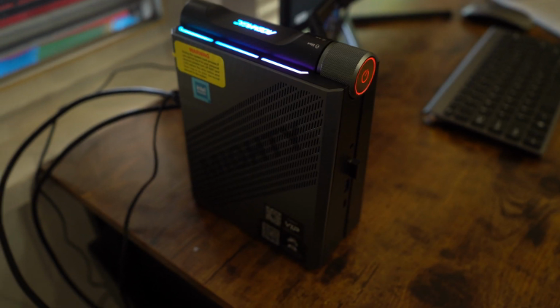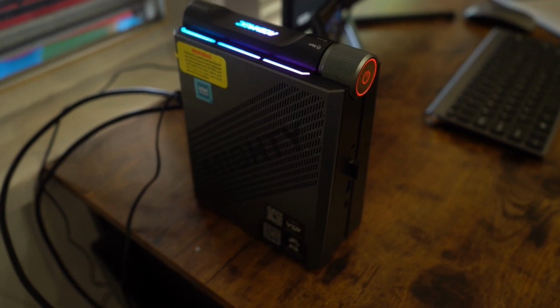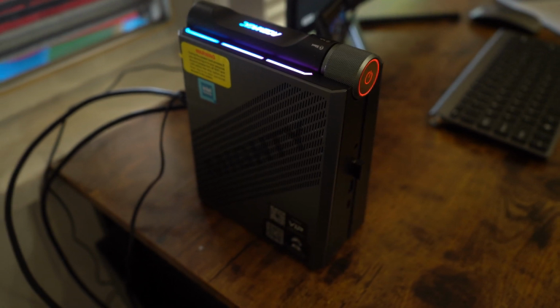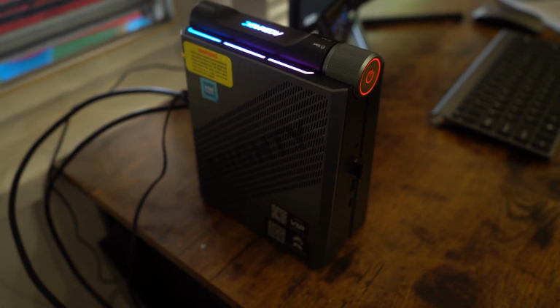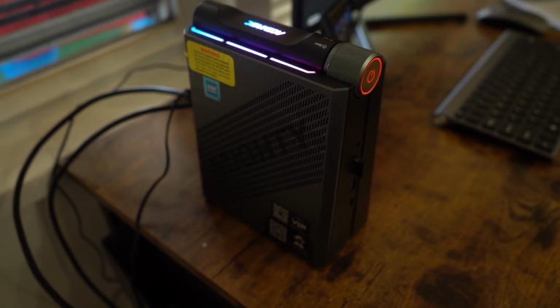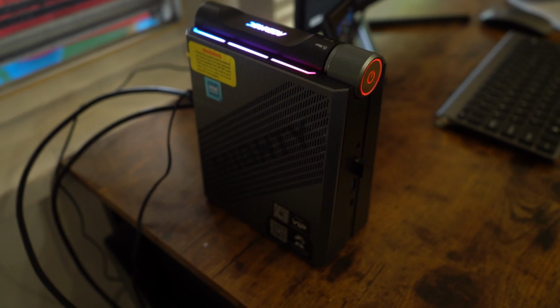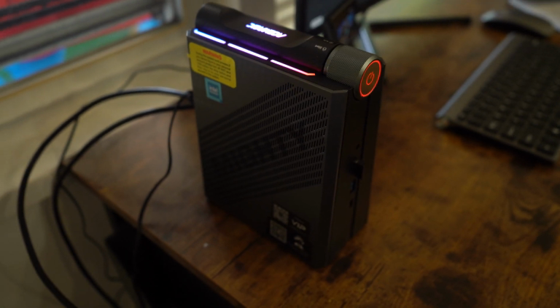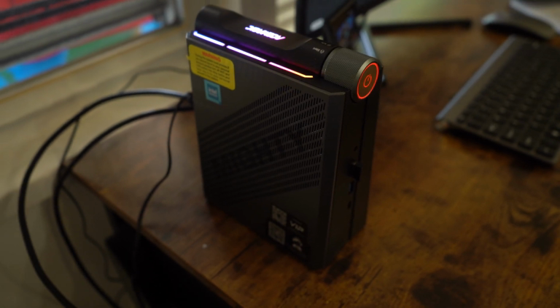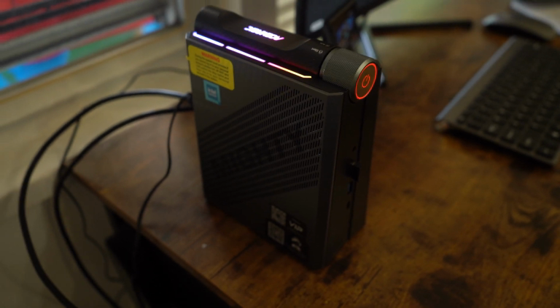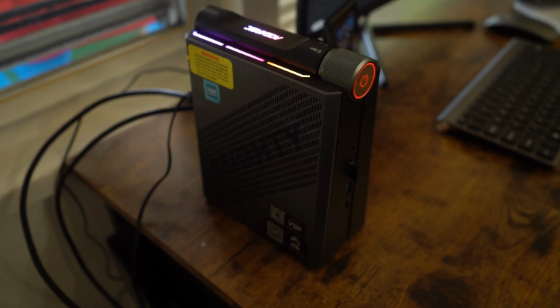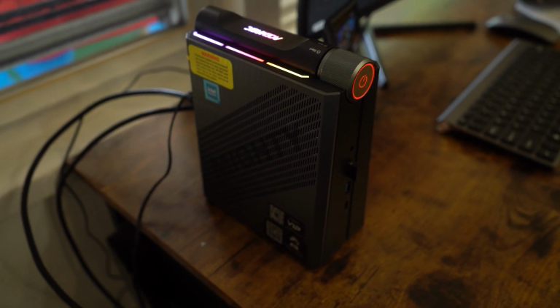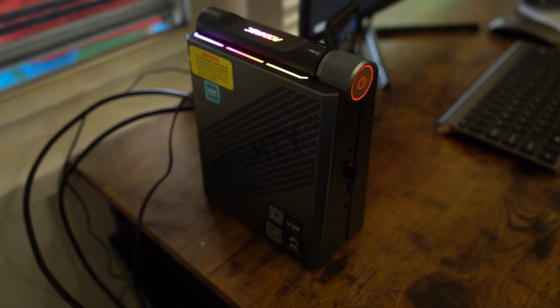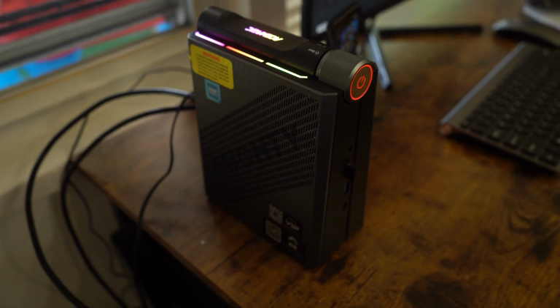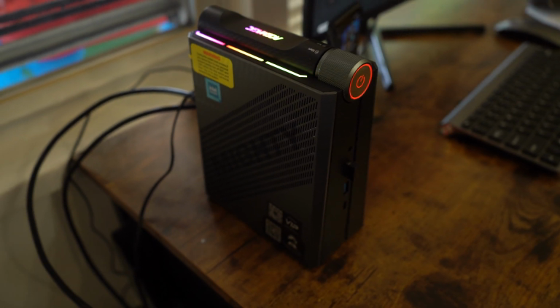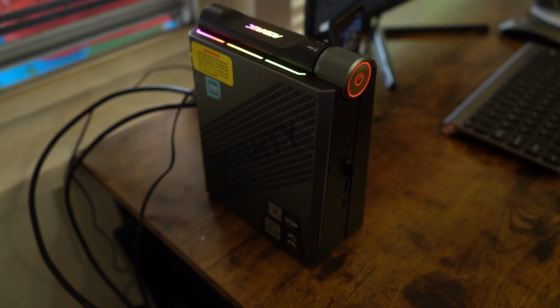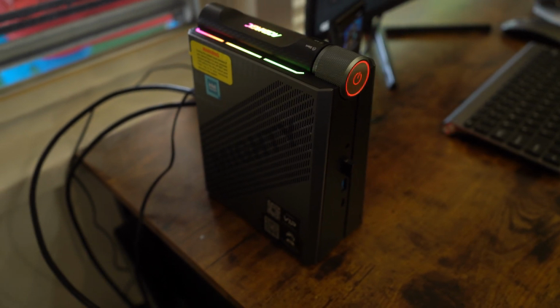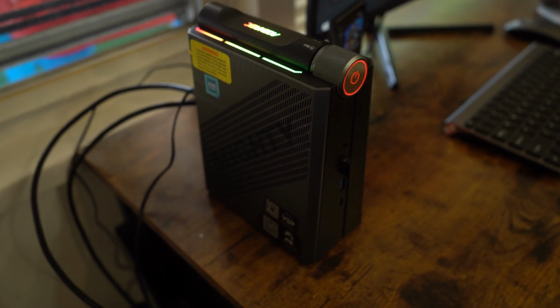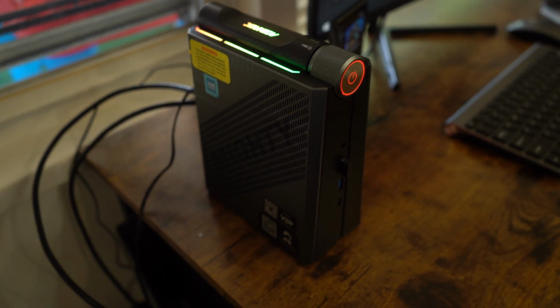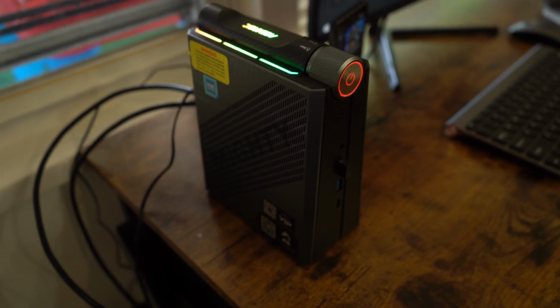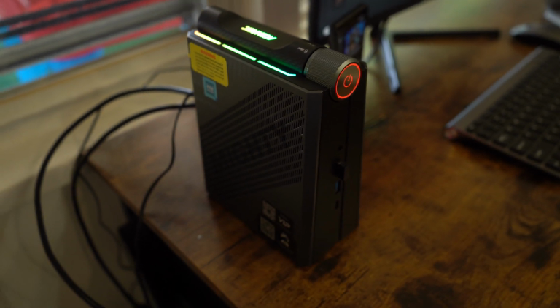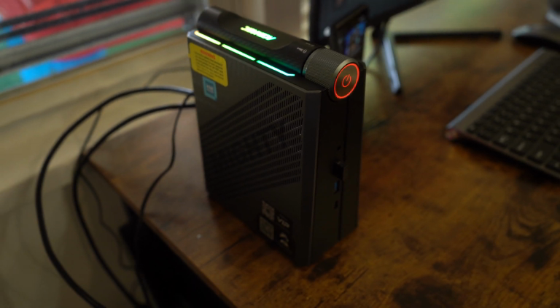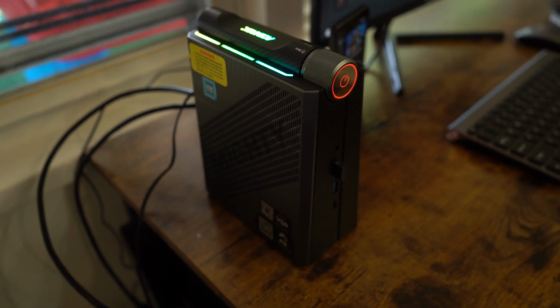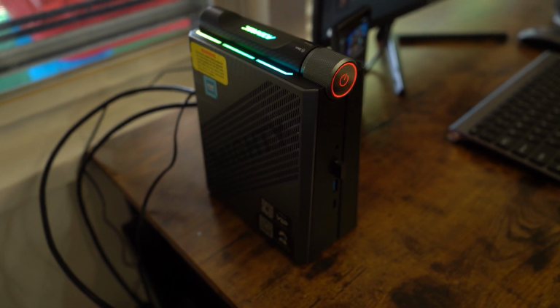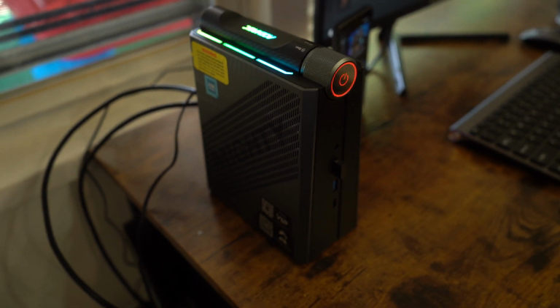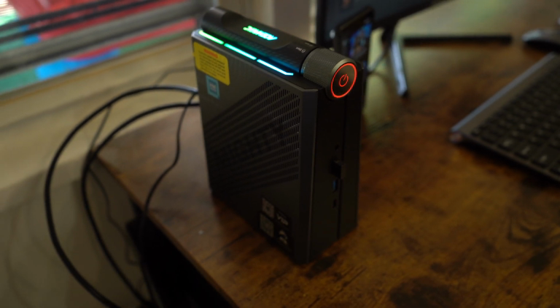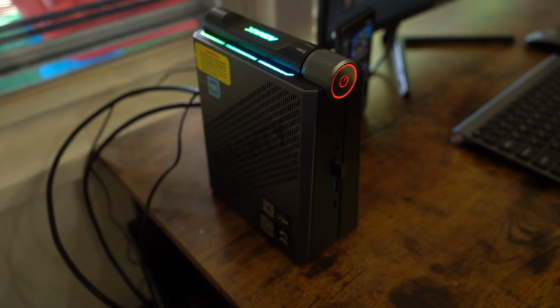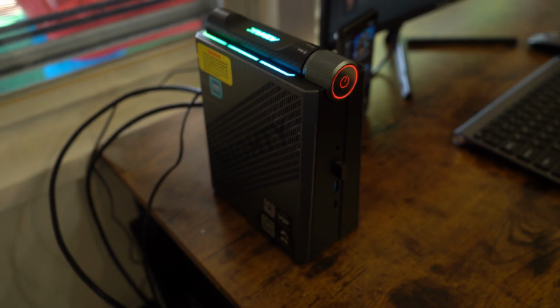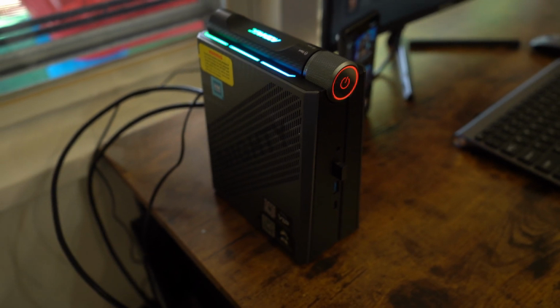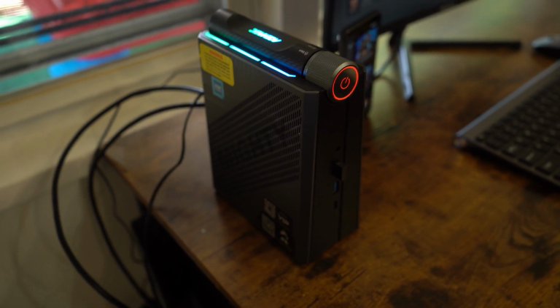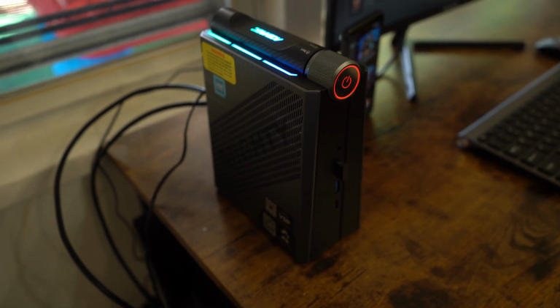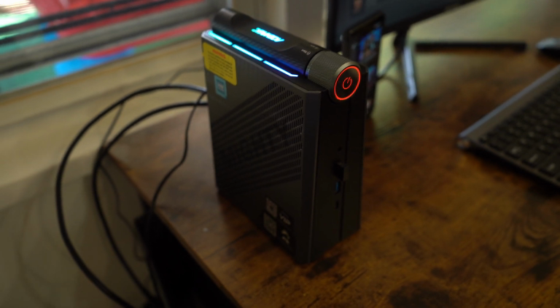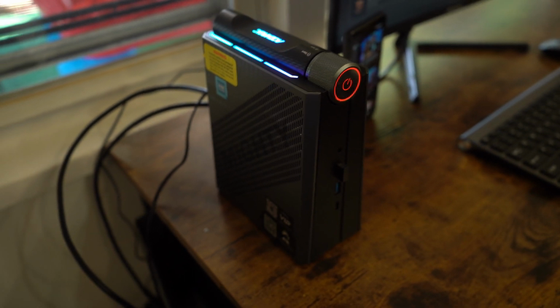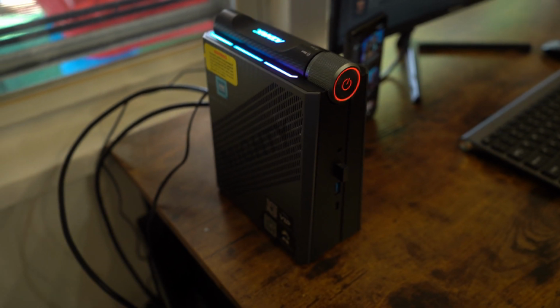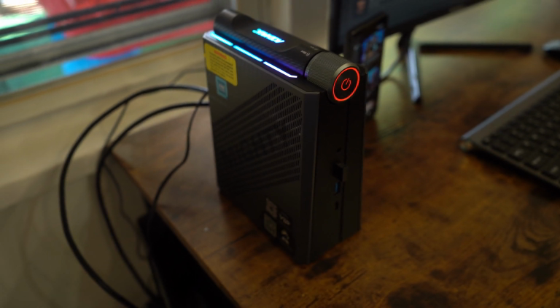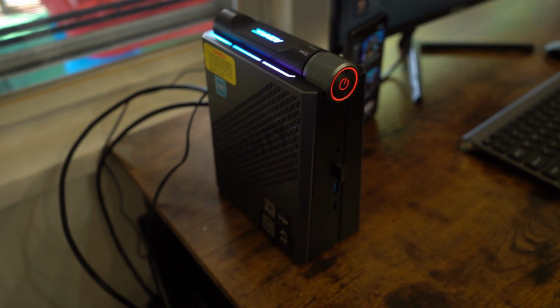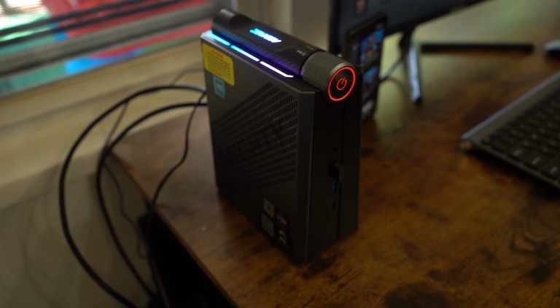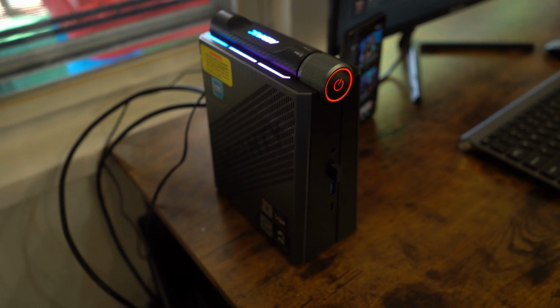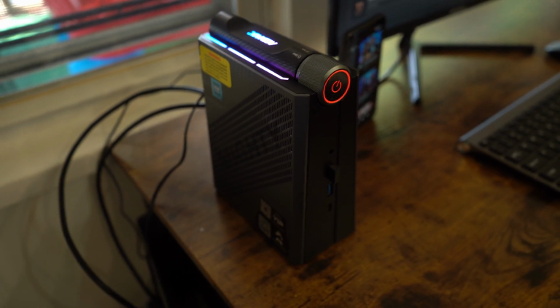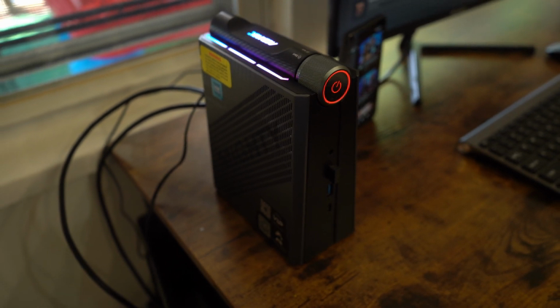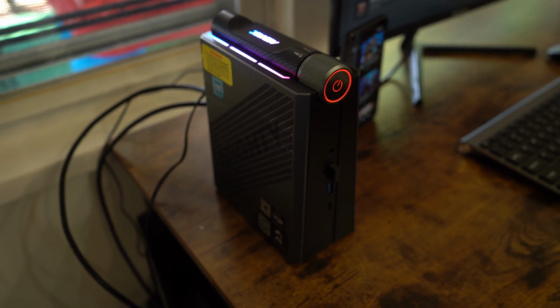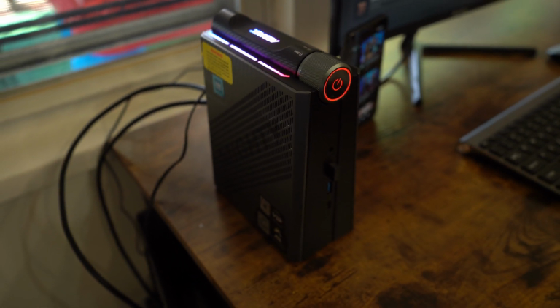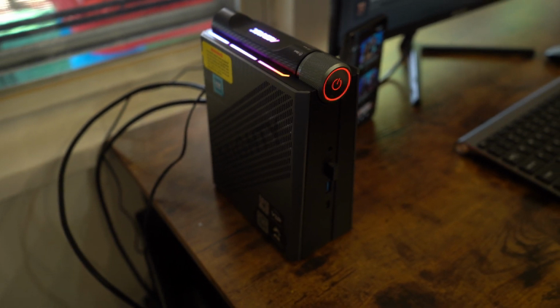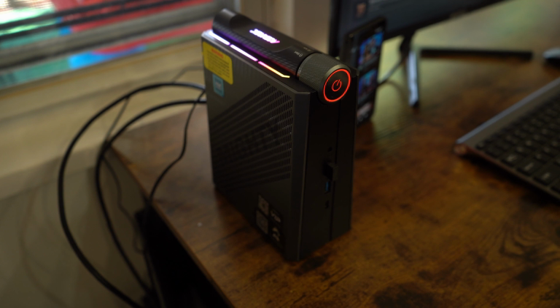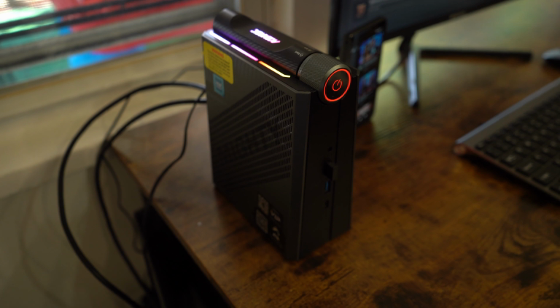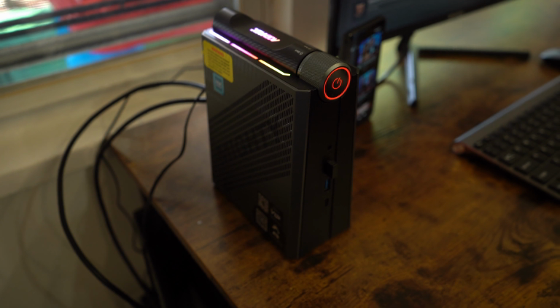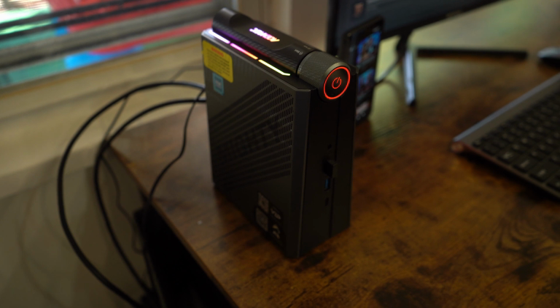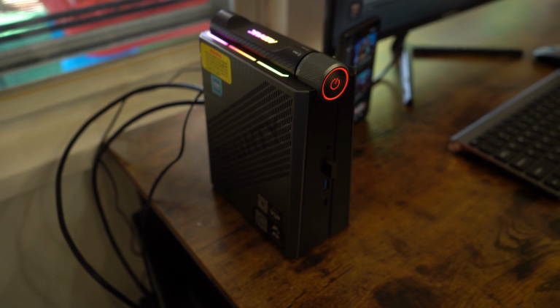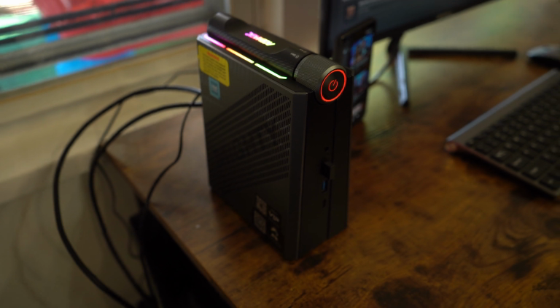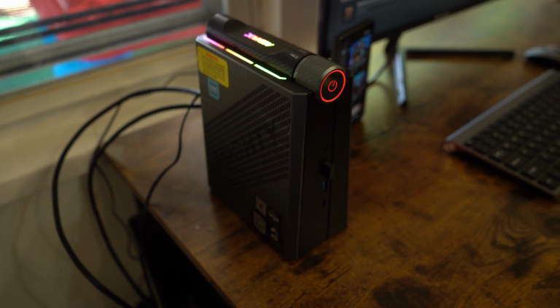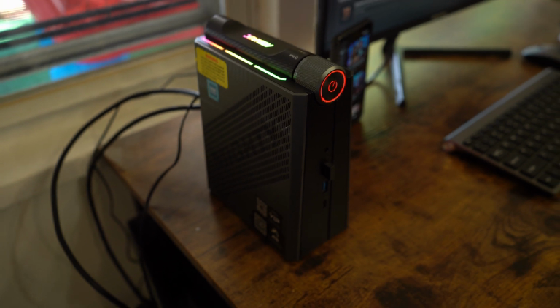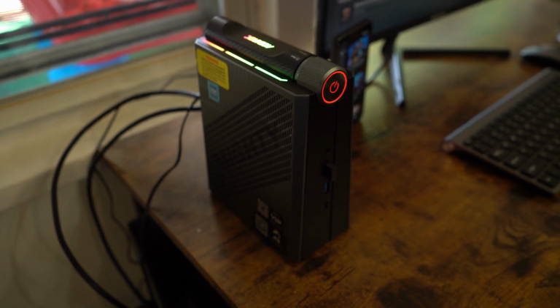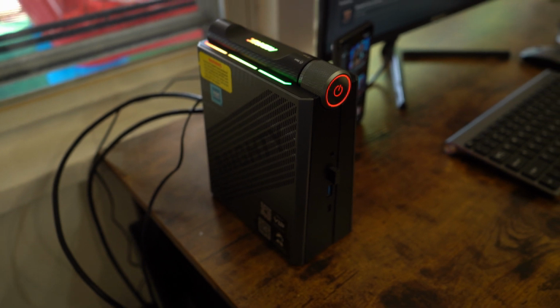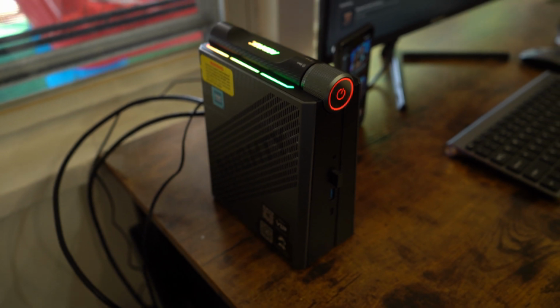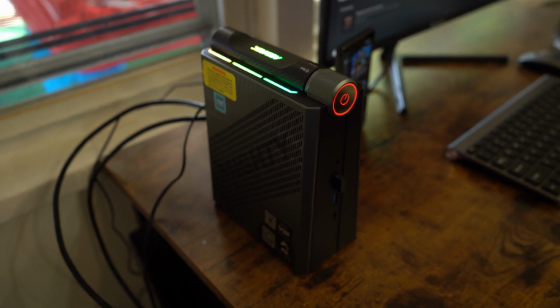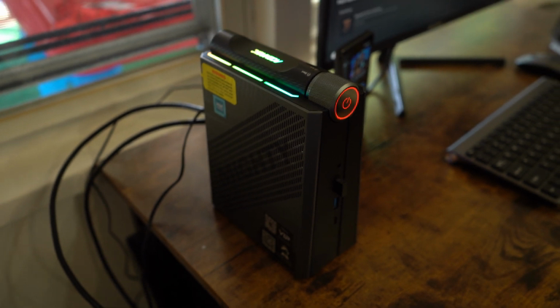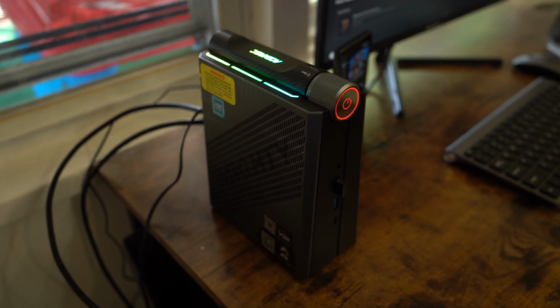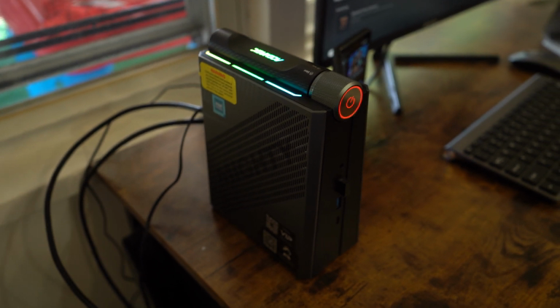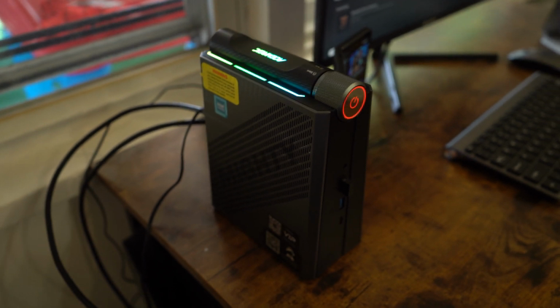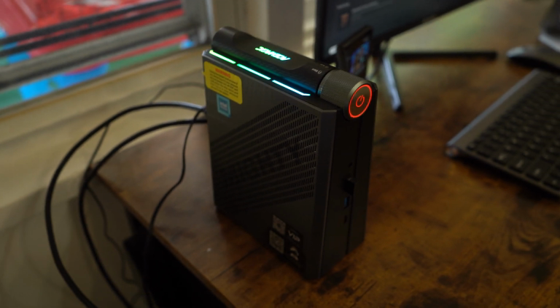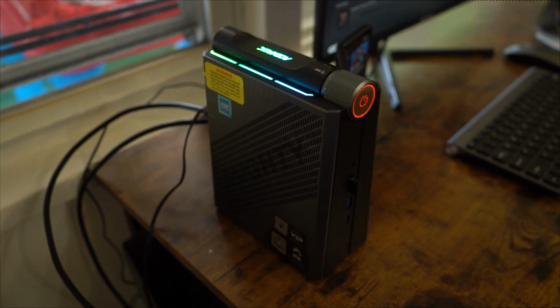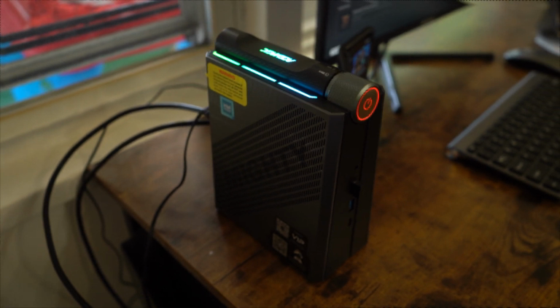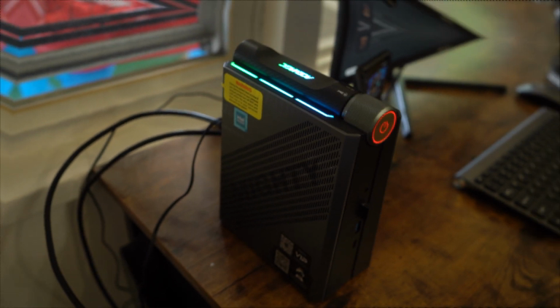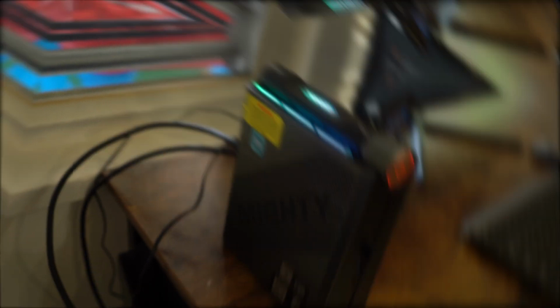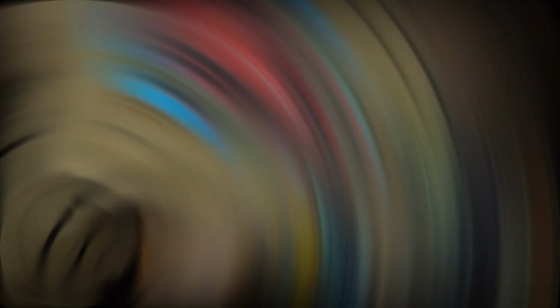Today we're going to see if the Ace Magic AD08 Pro can do PC gaming right. So let's go ahead and dive right in.